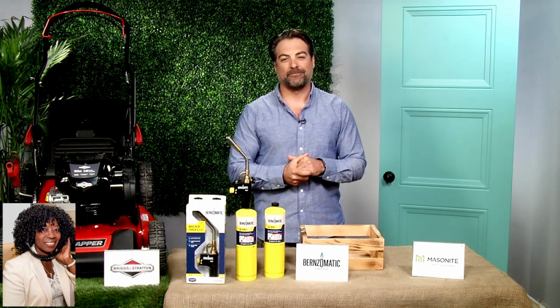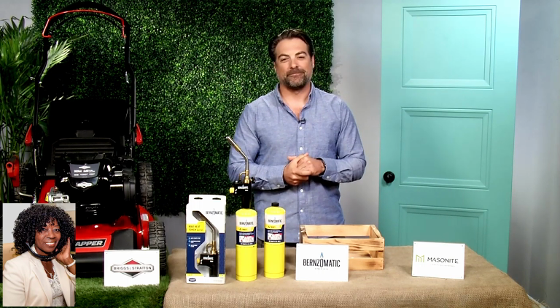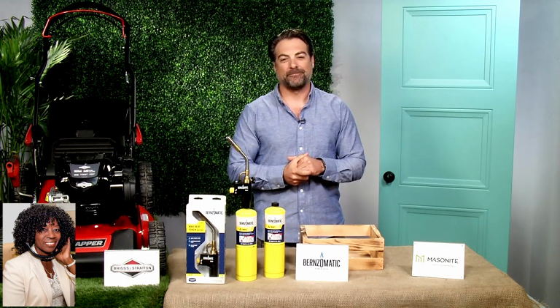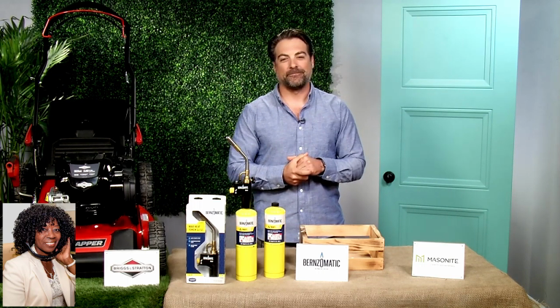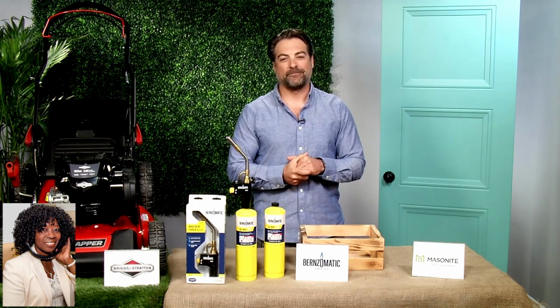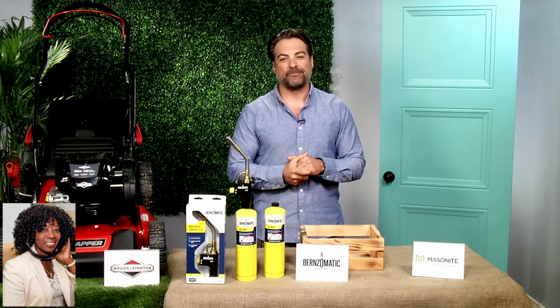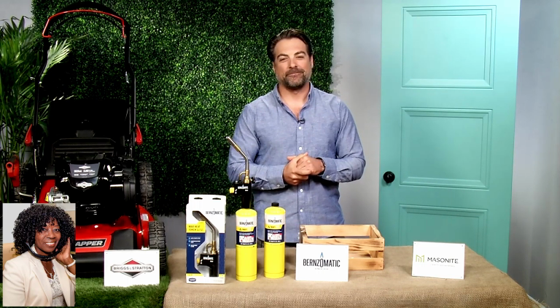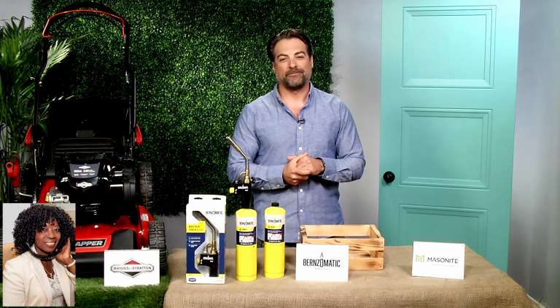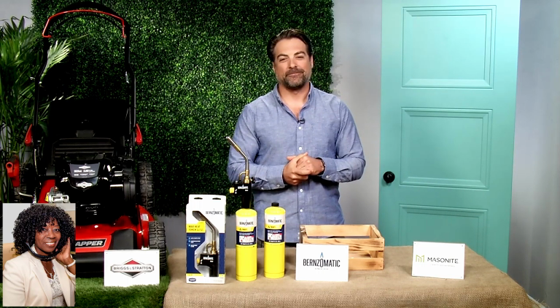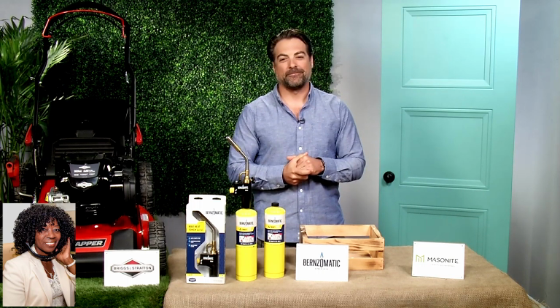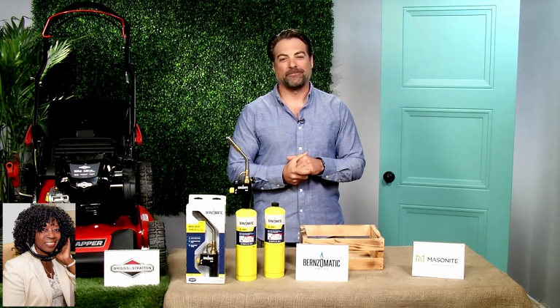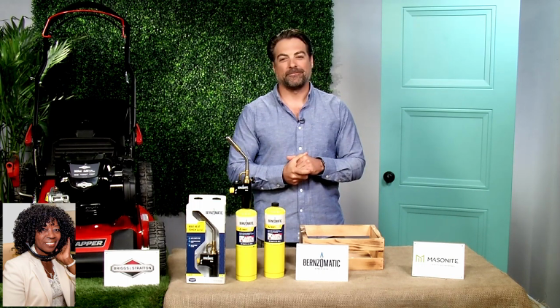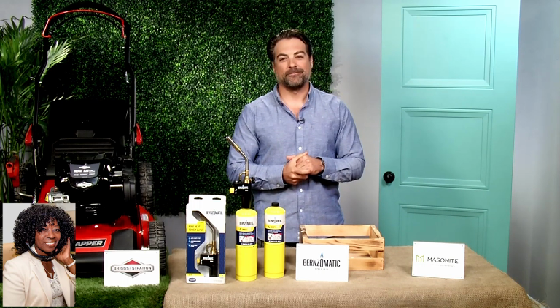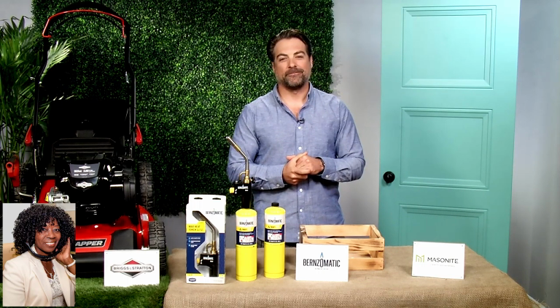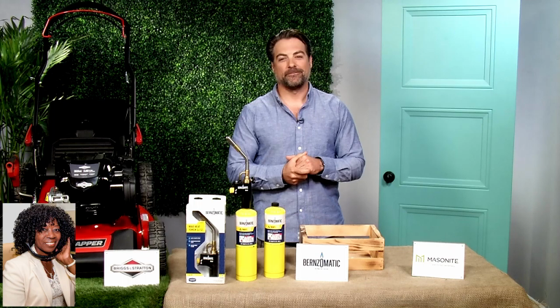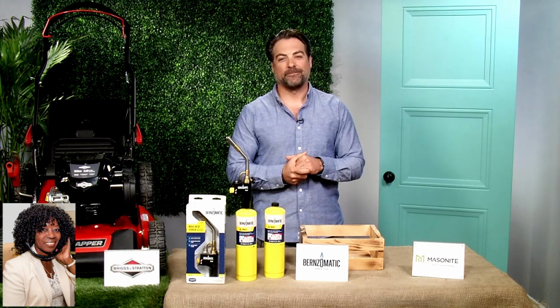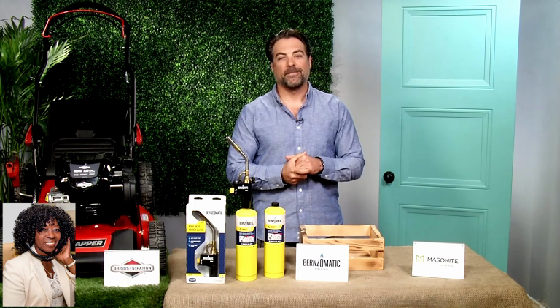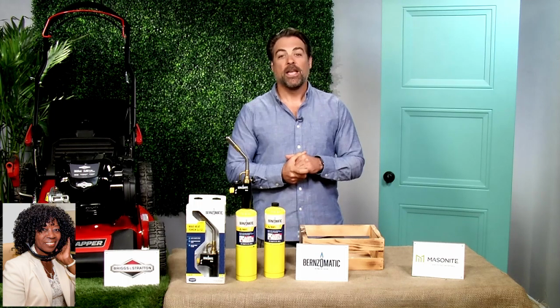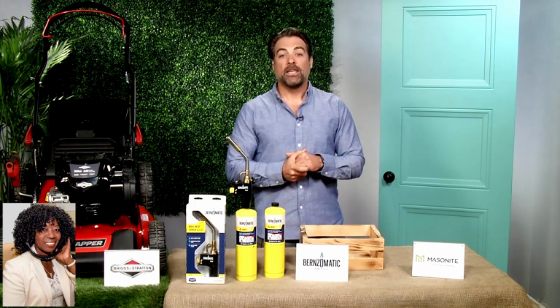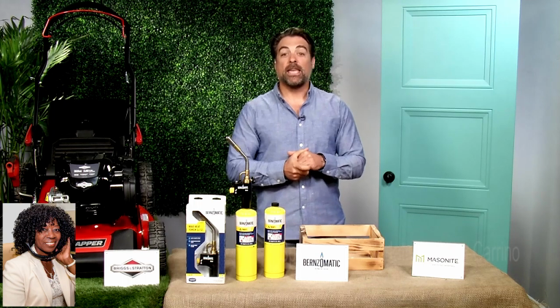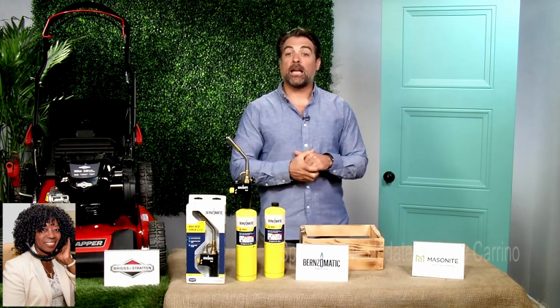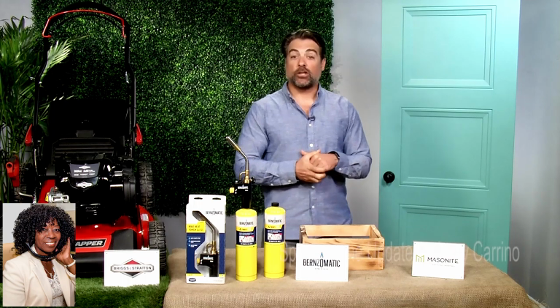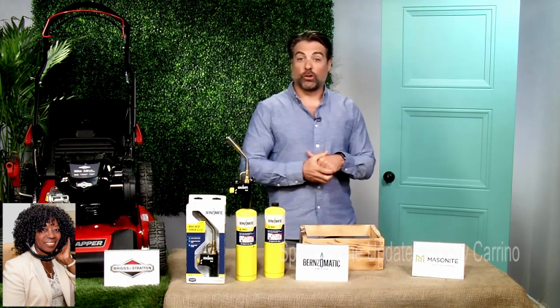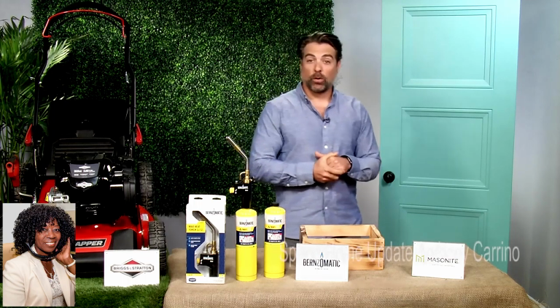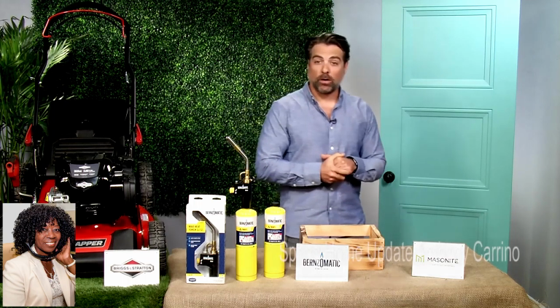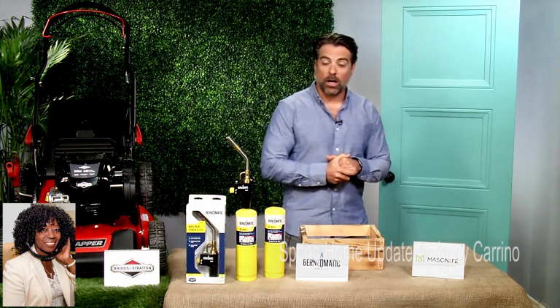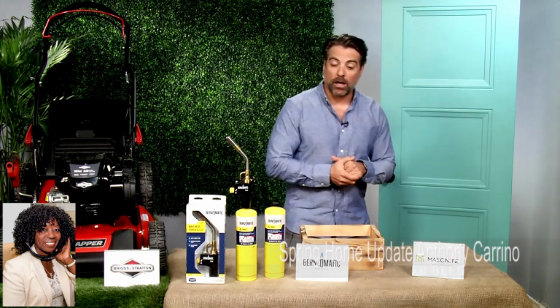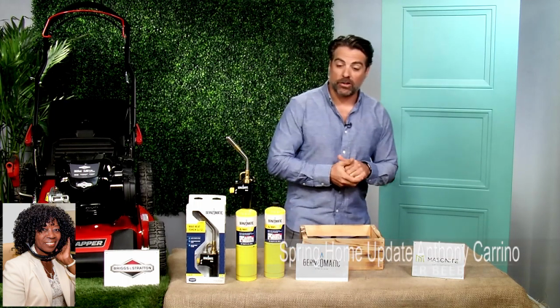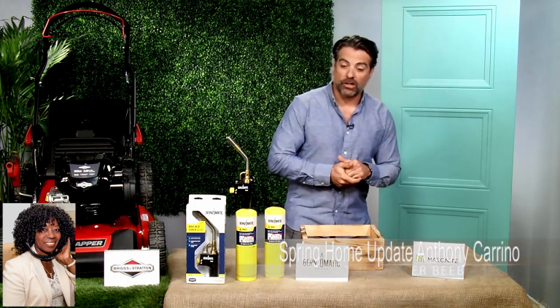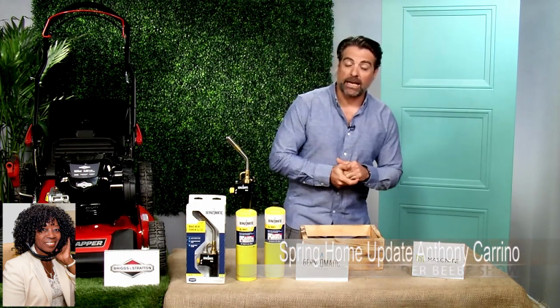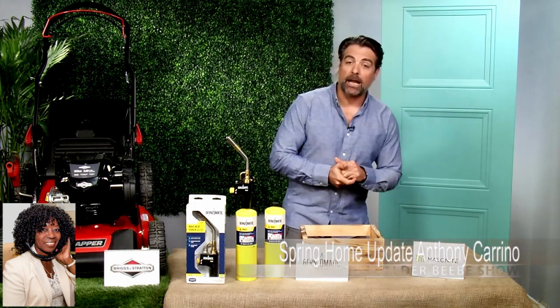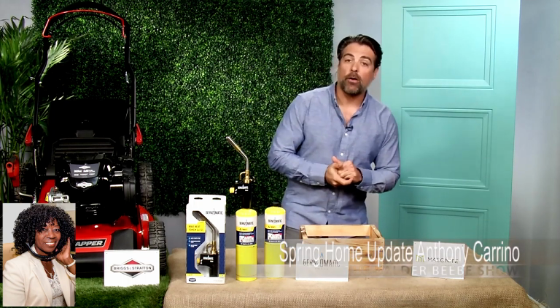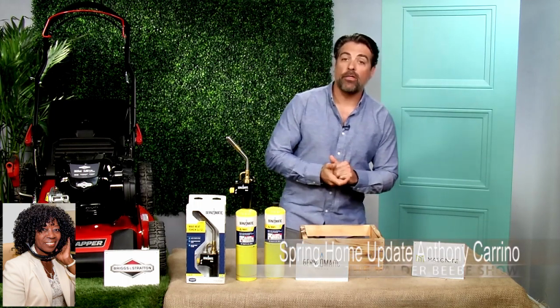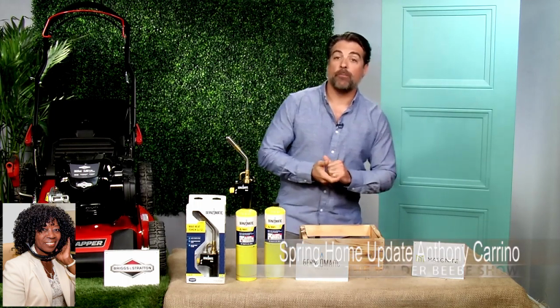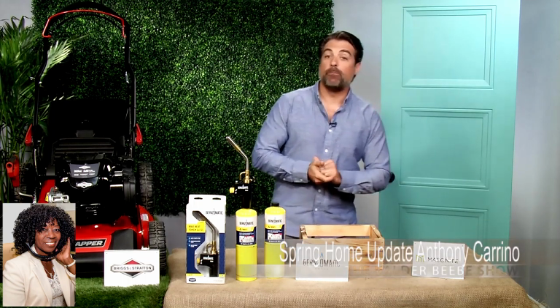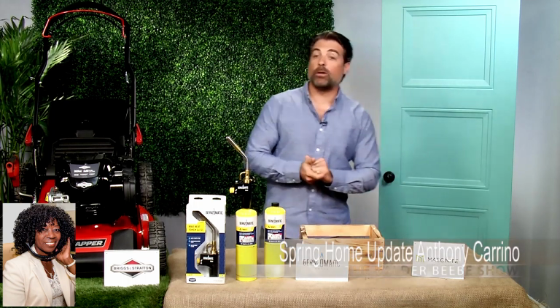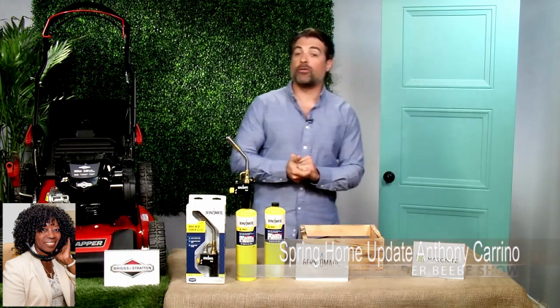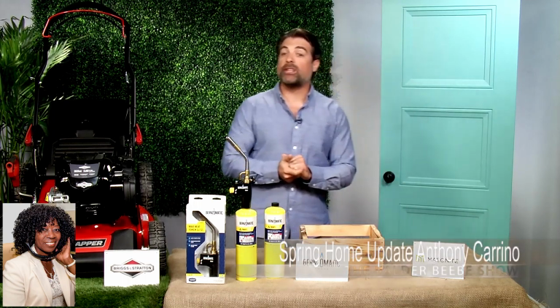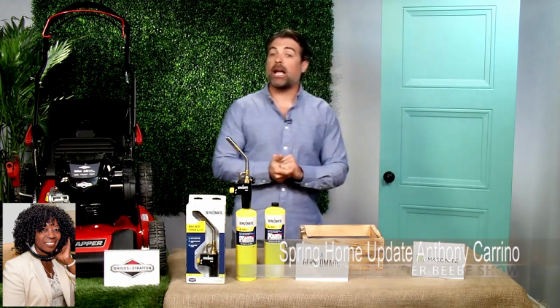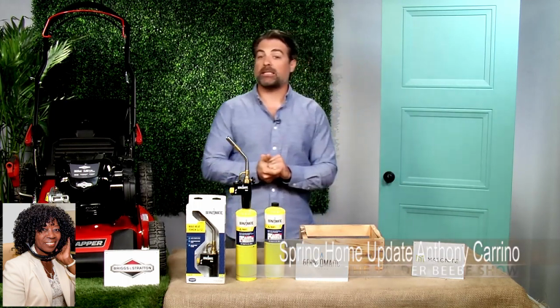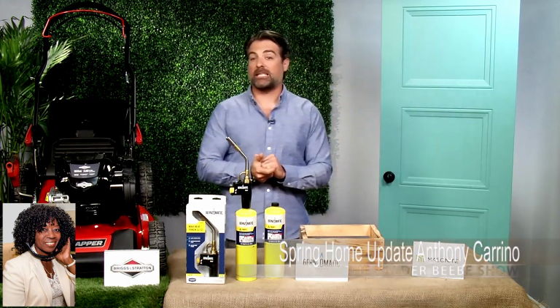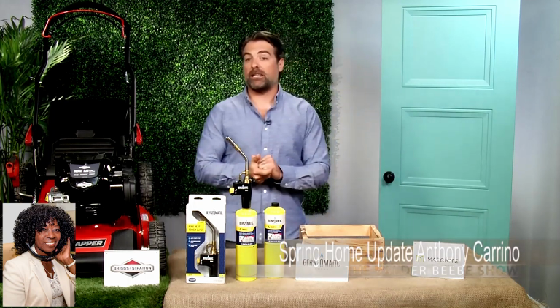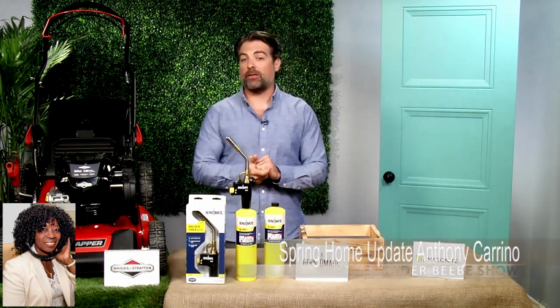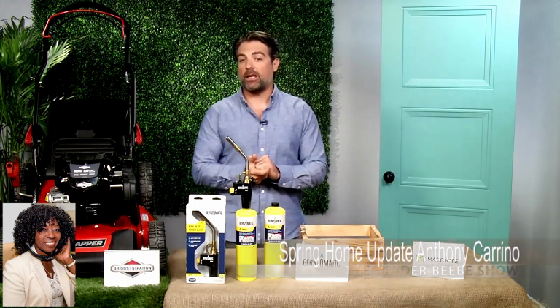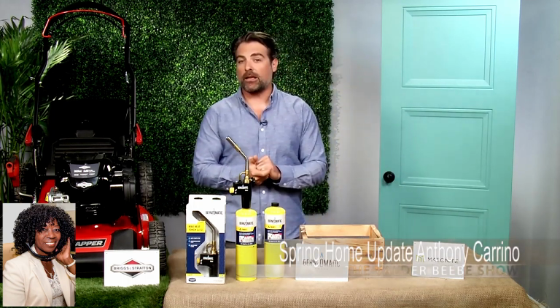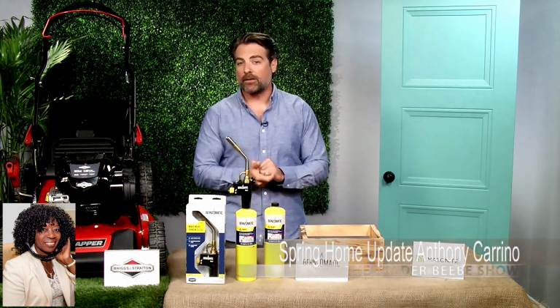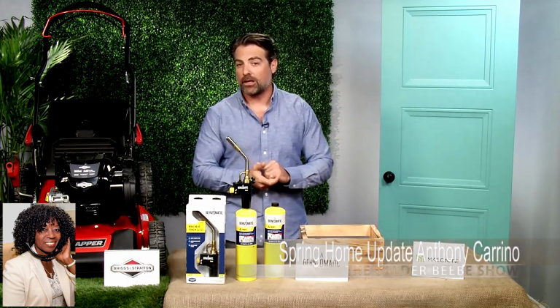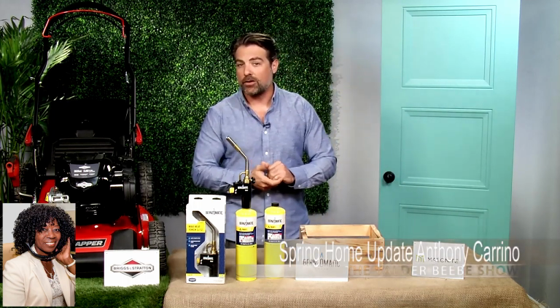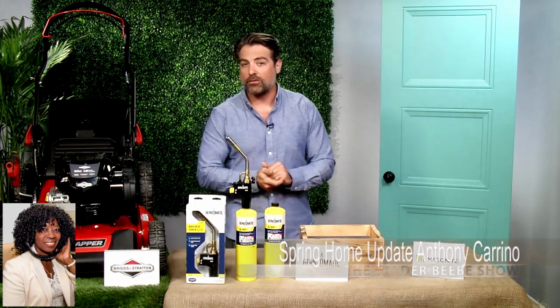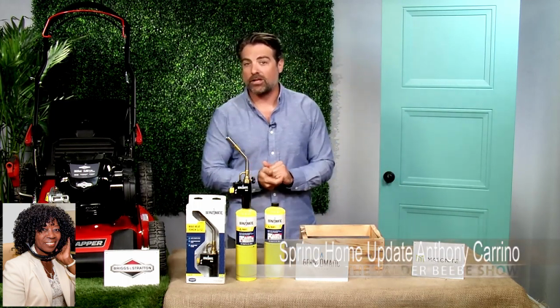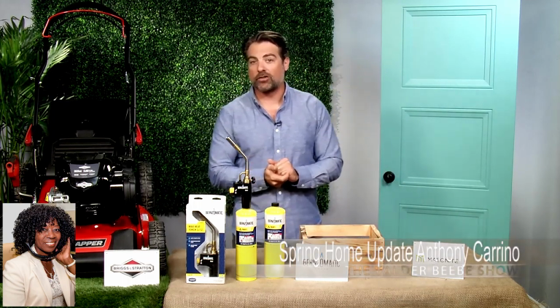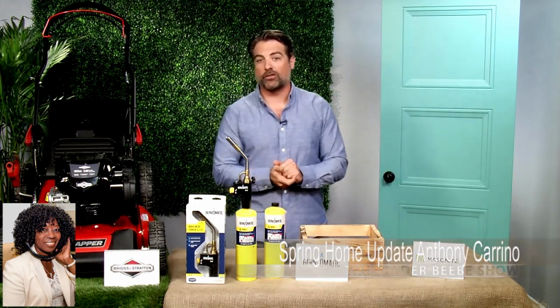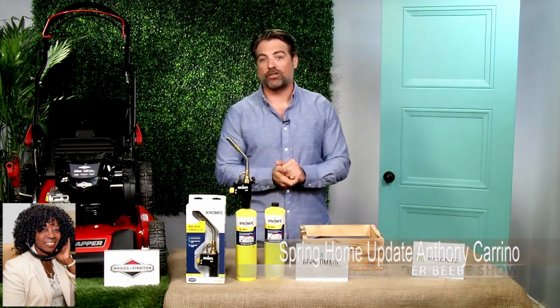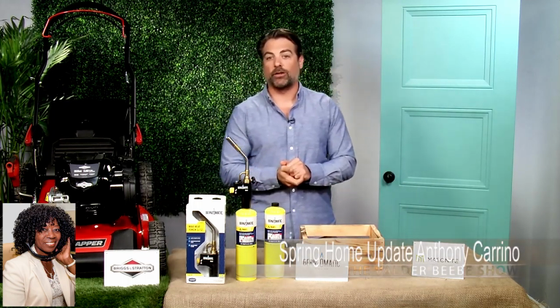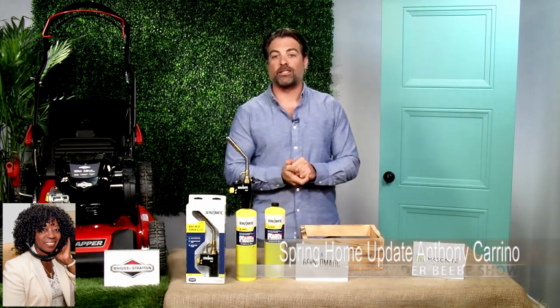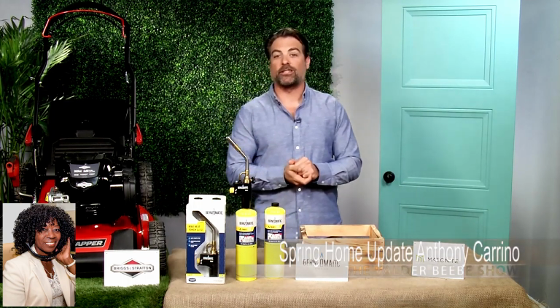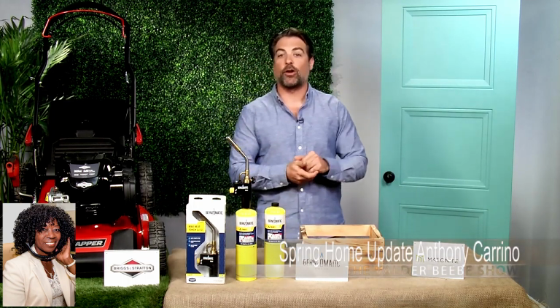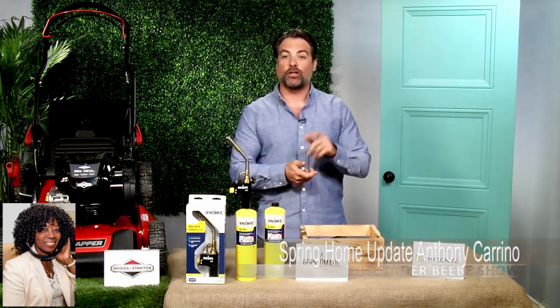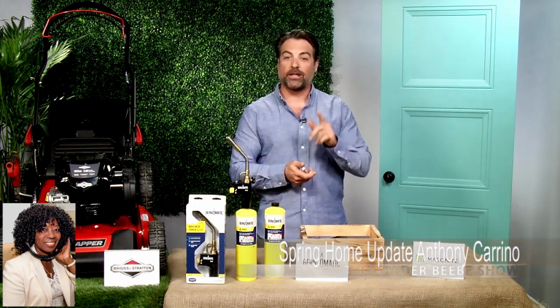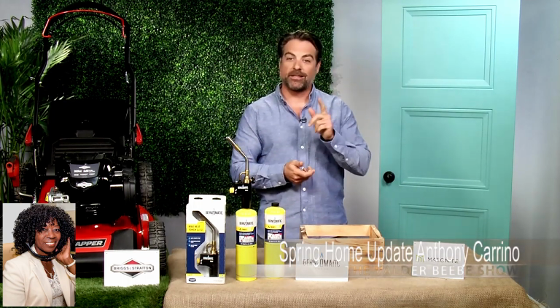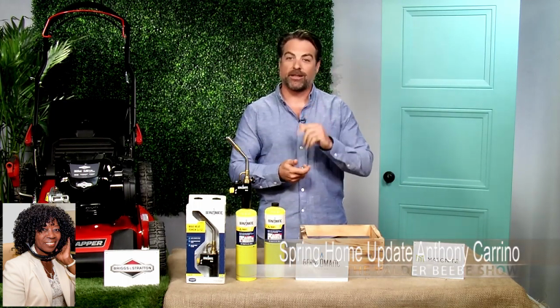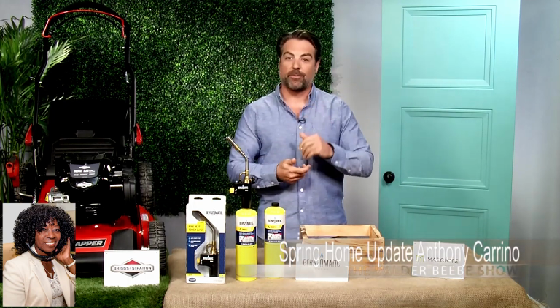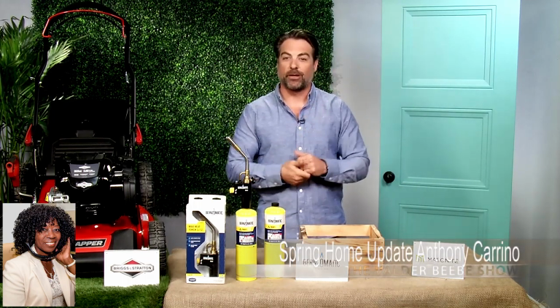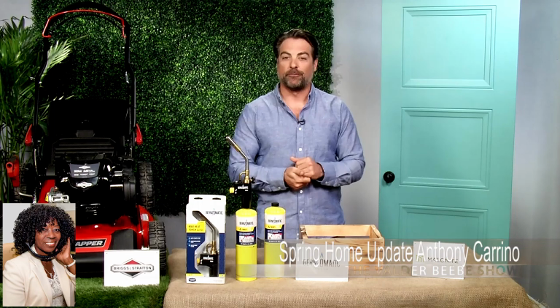Anything to watch you on TV real quick? Check out TheBuild.TV. I've got a new digital series launching this summer.